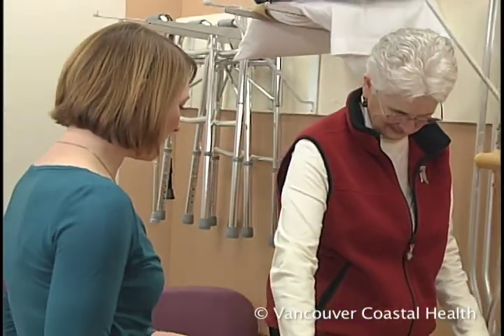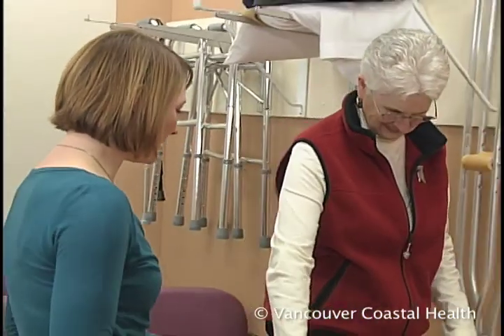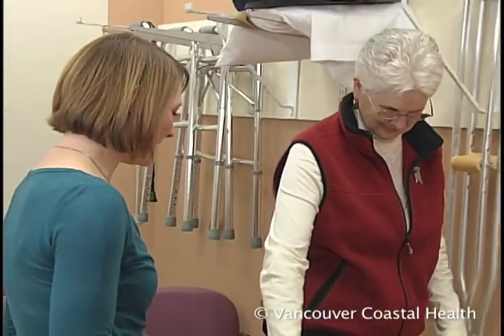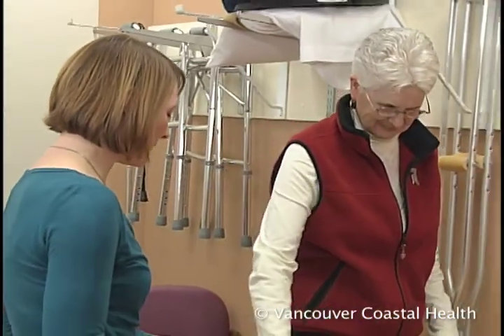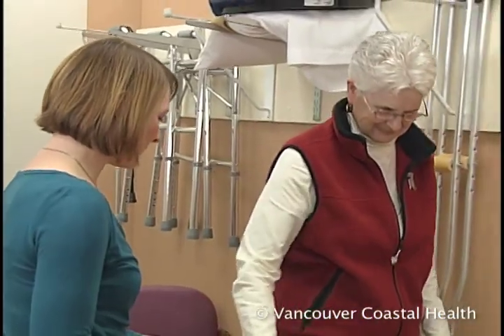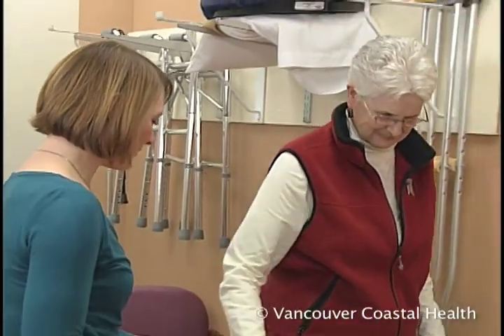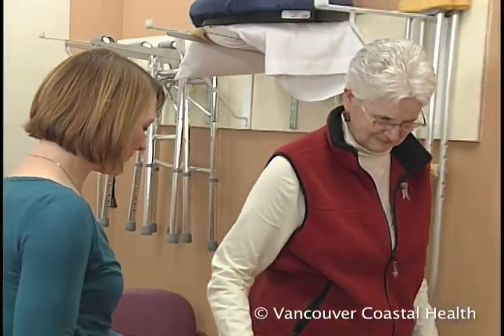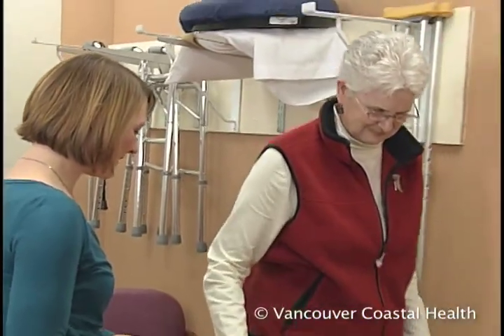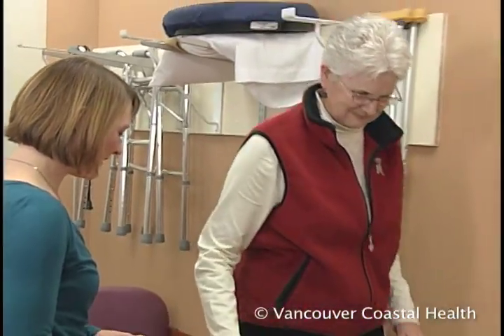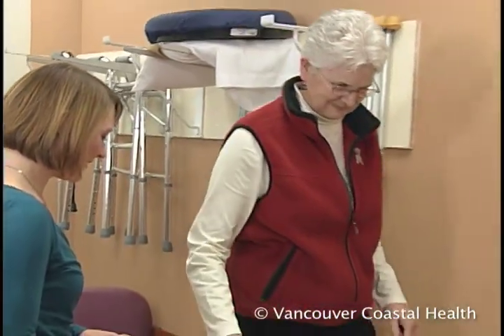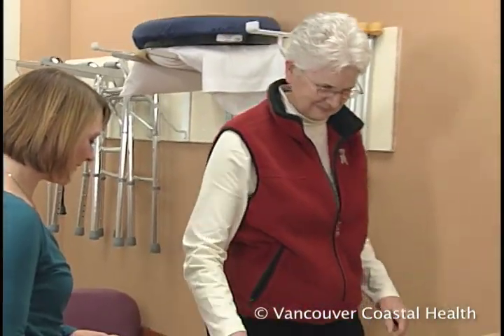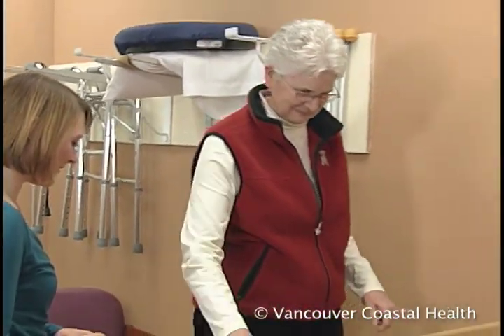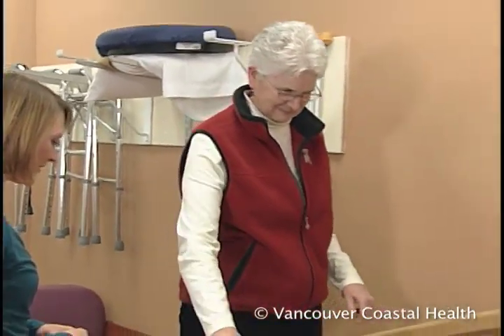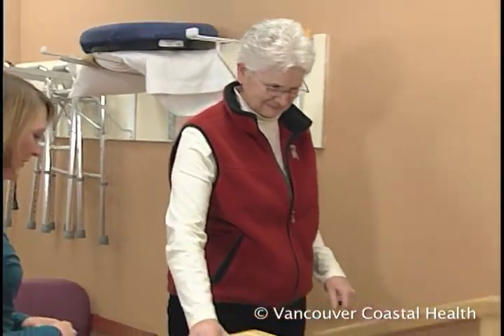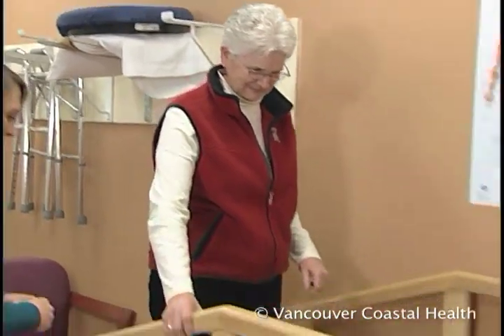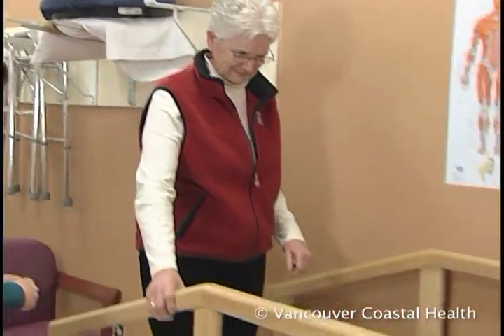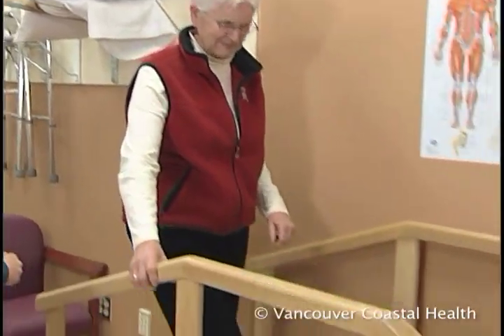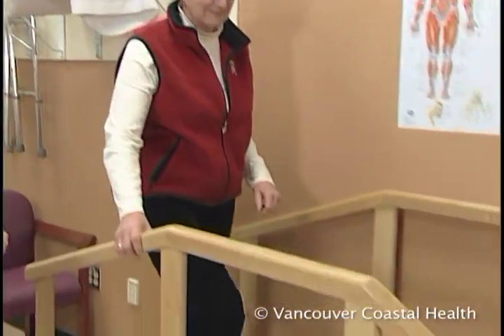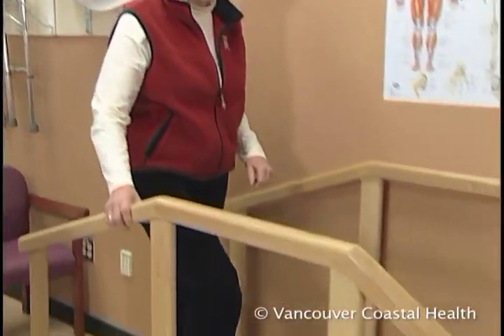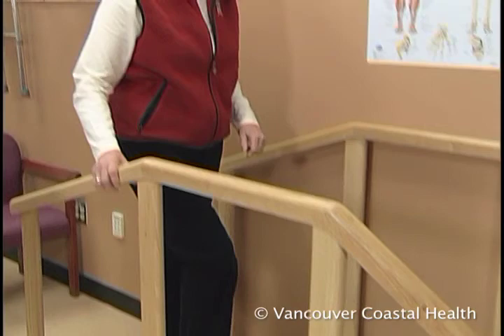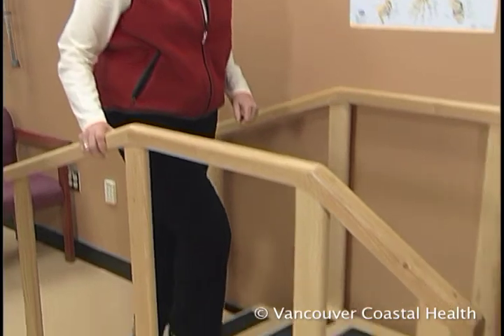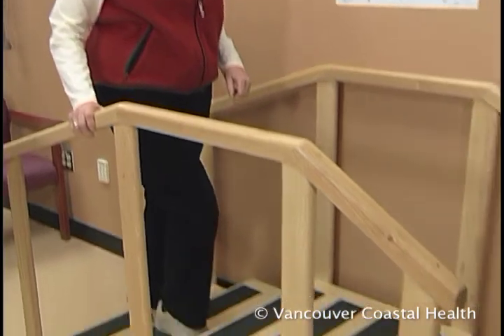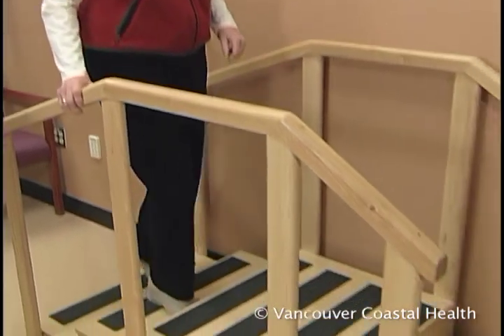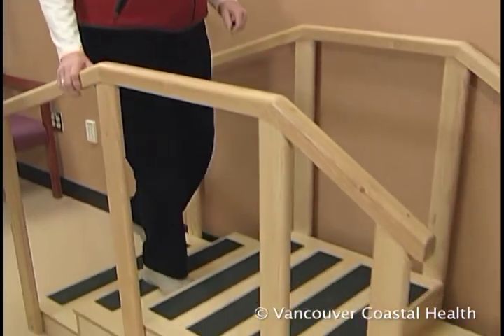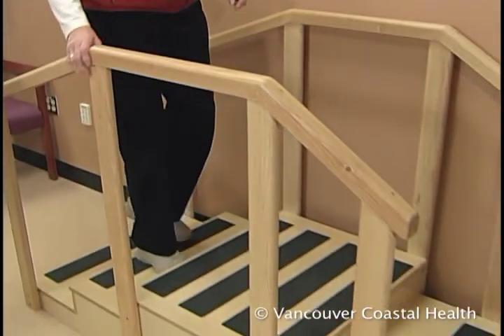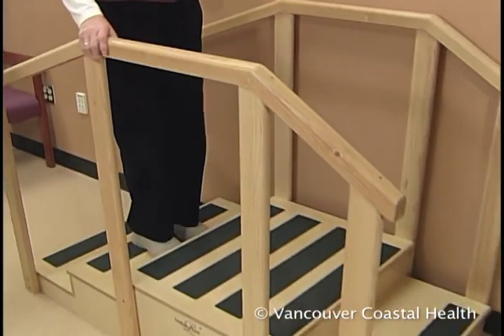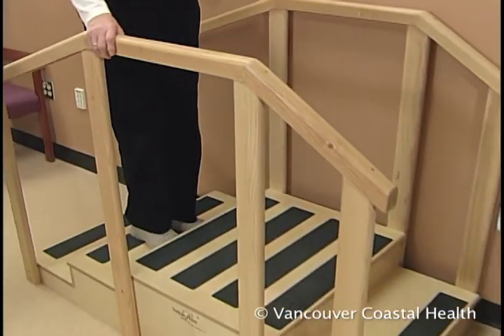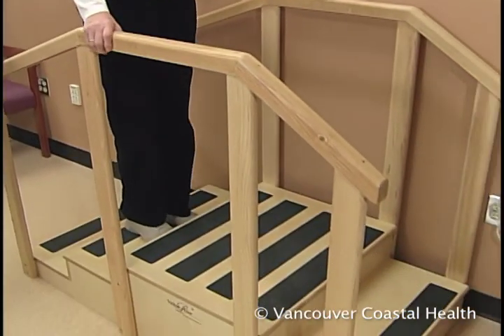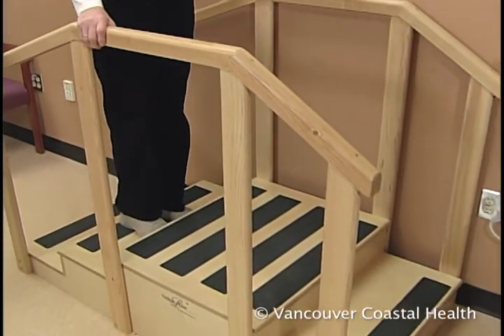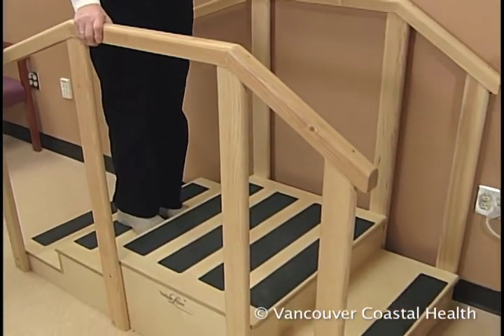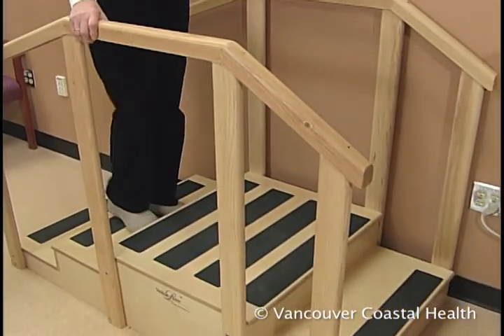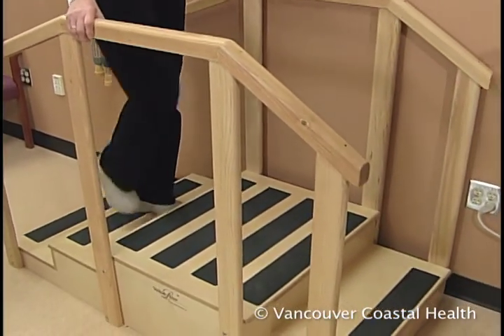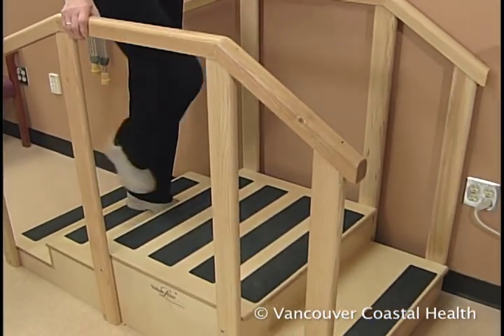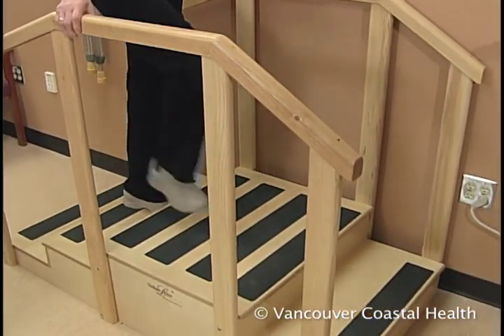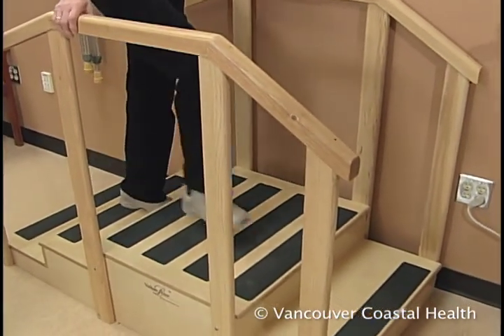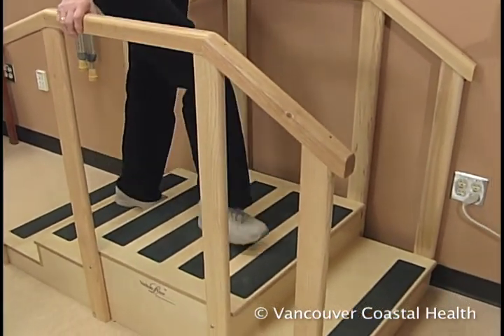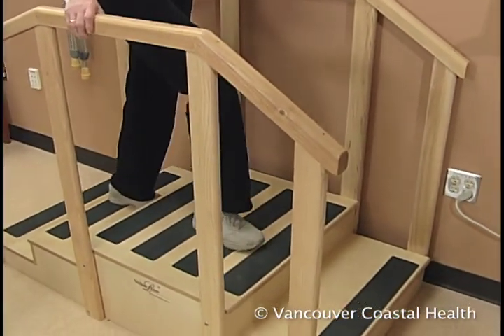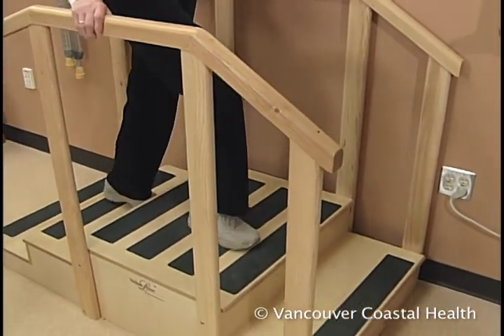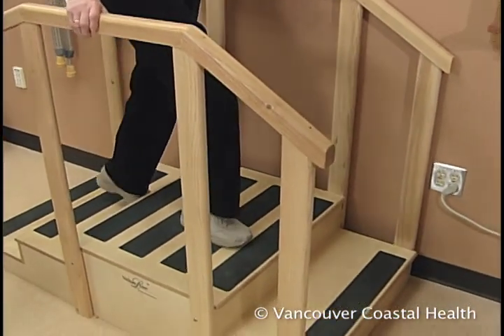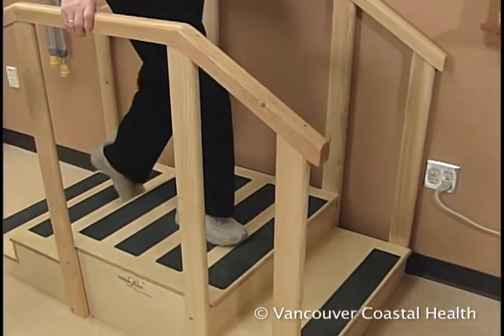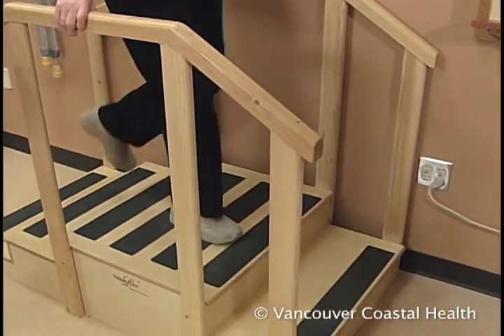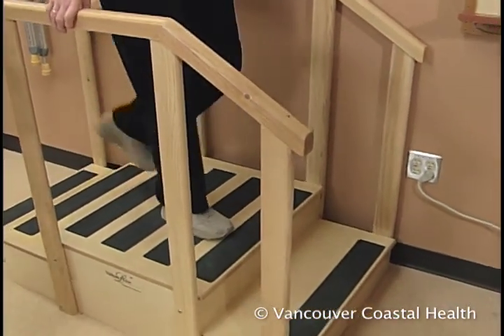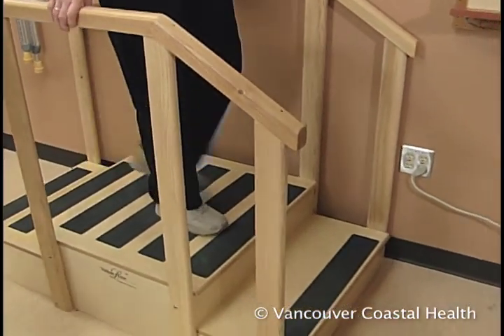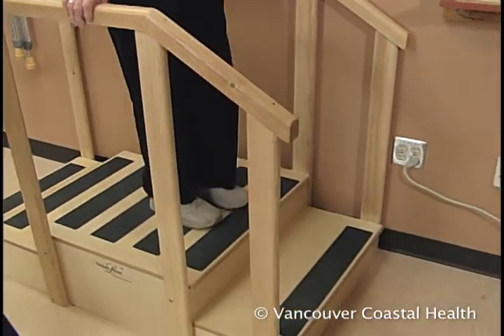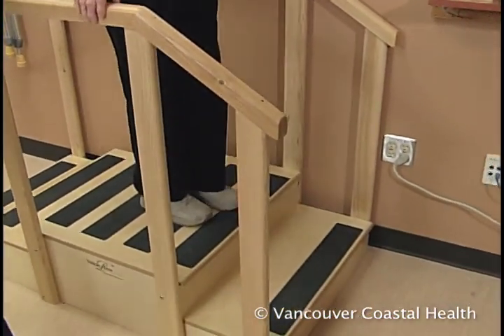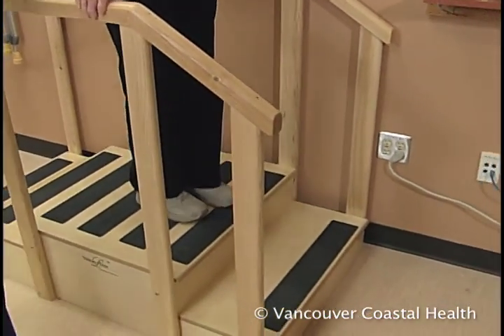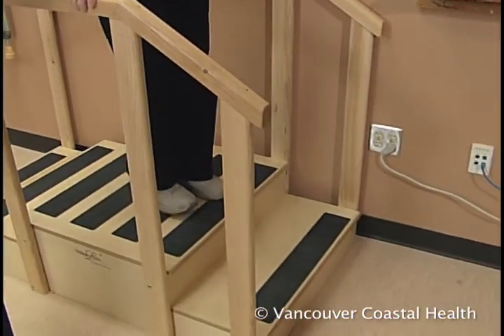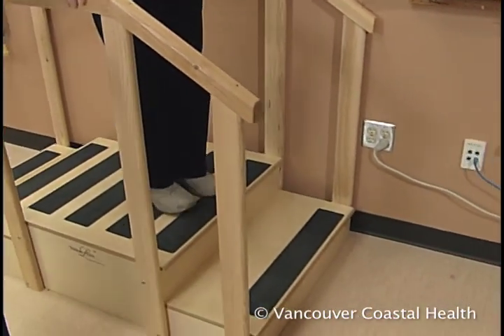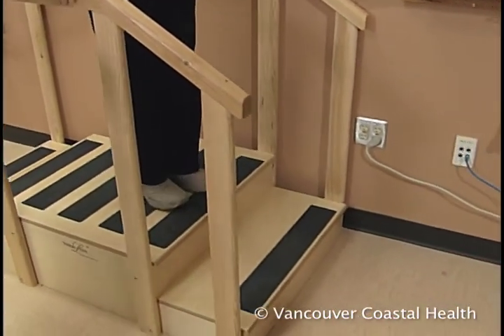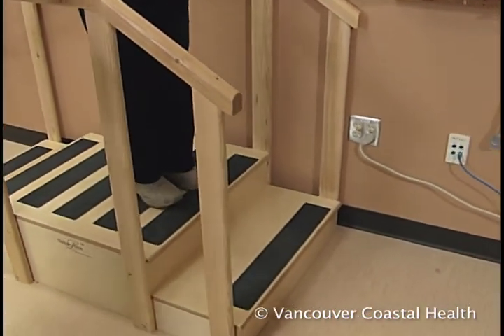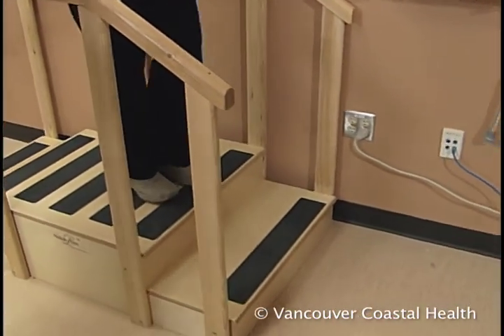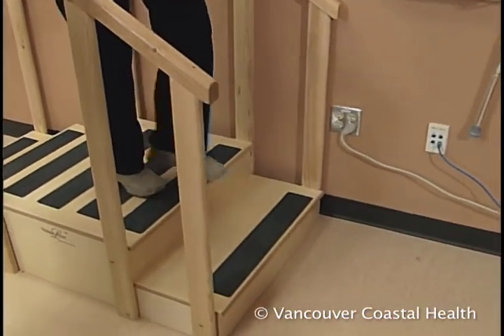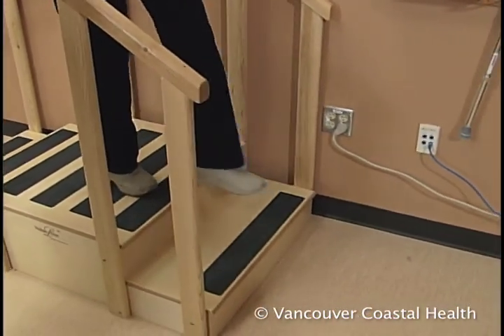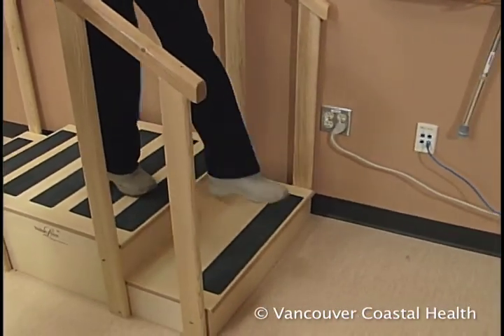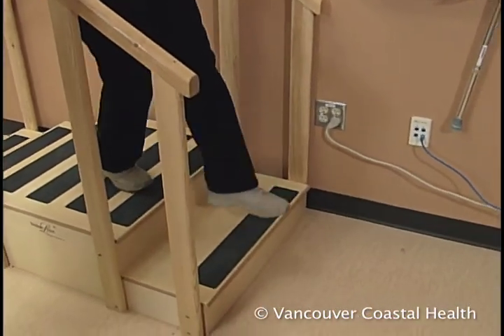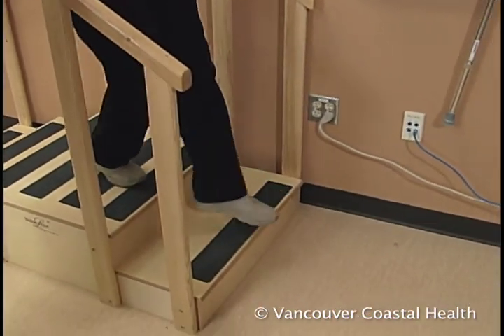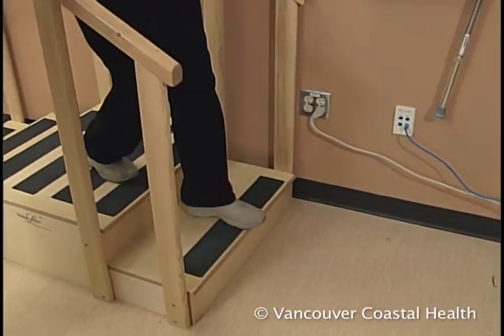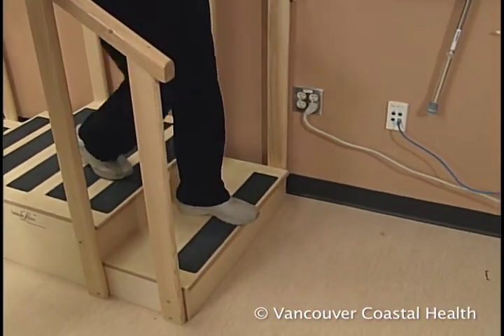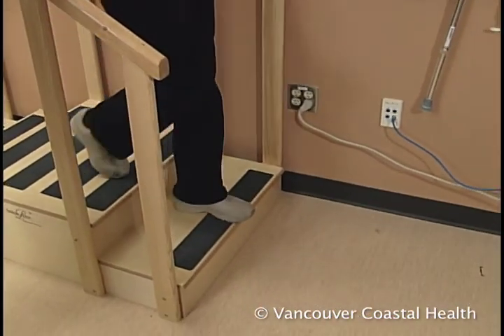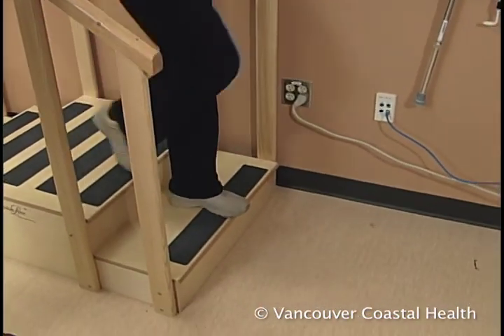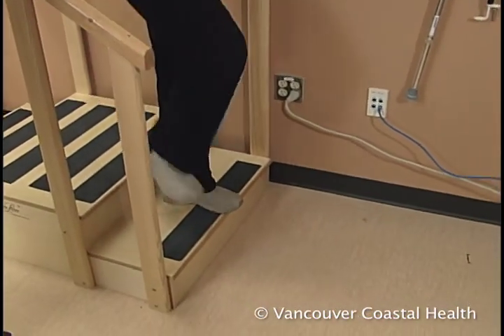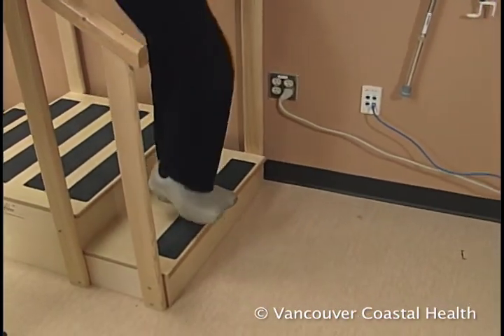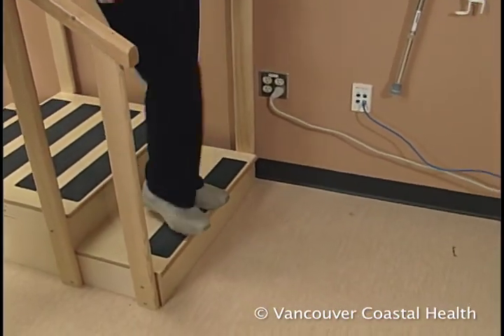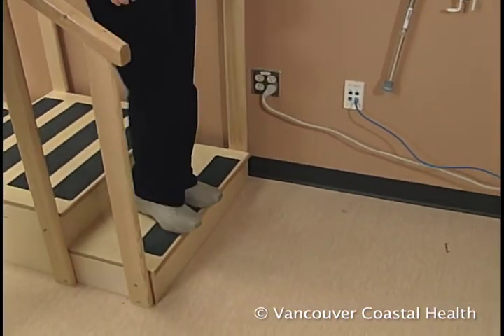When you're going up, you're leading with the good leg like you're going to heaven. And when you're coming down the stairs, you're leading with your bad leg, like going to hell.